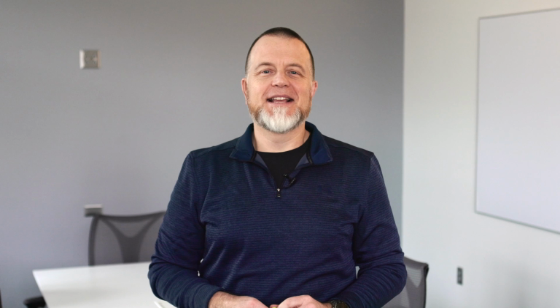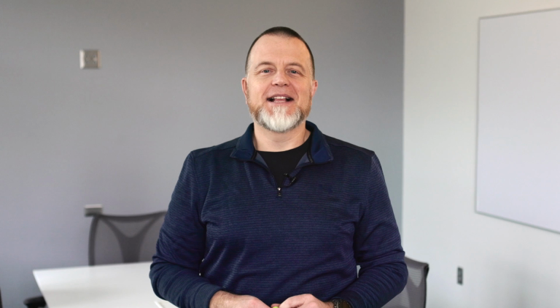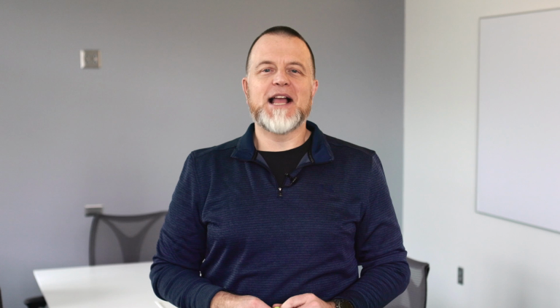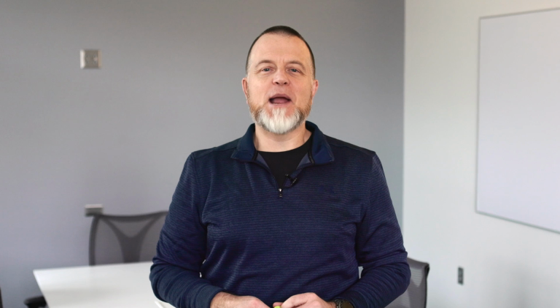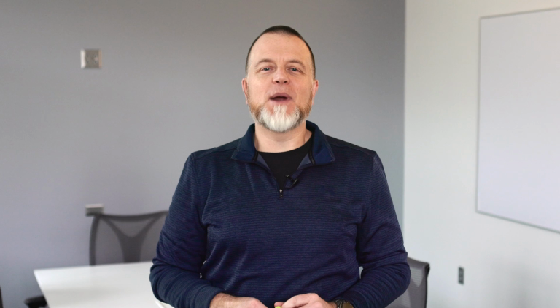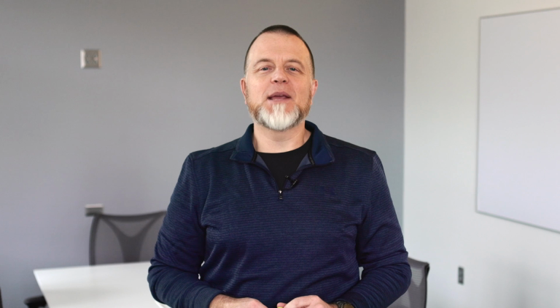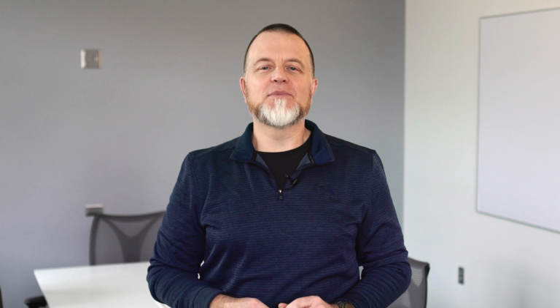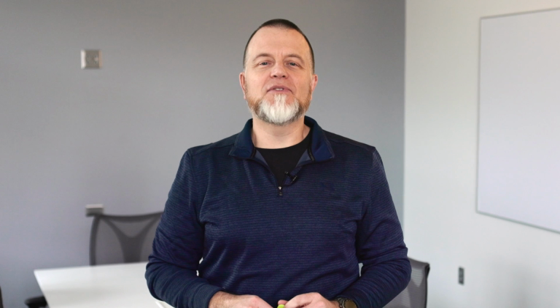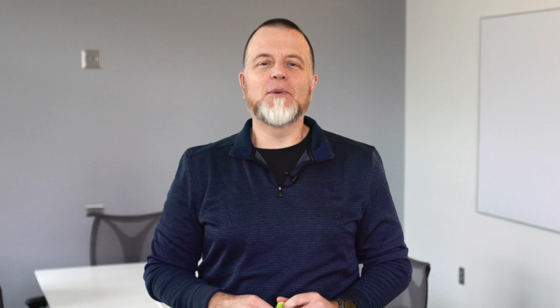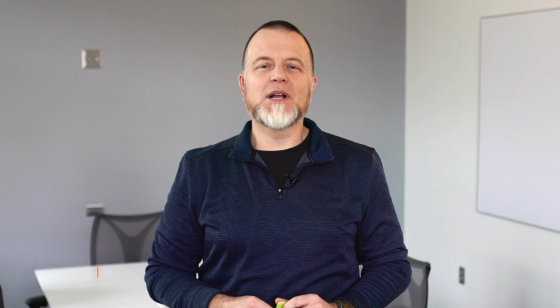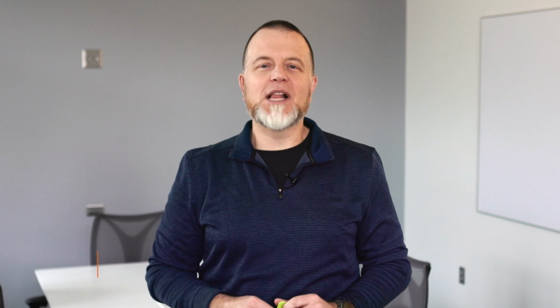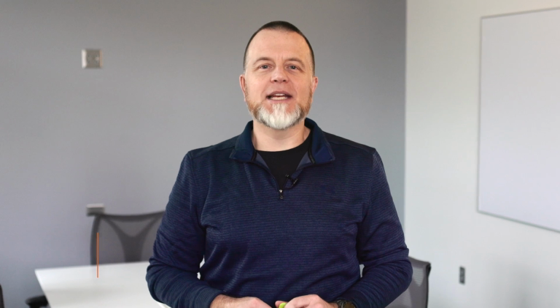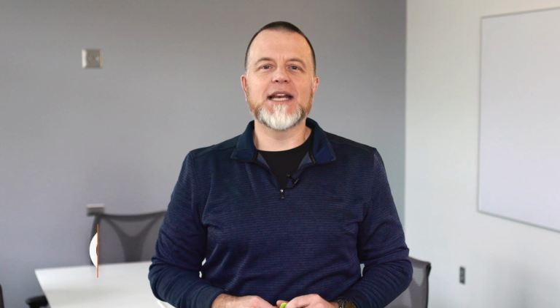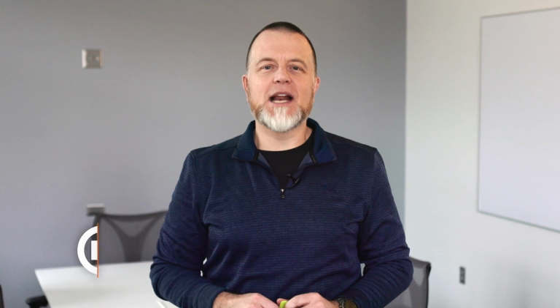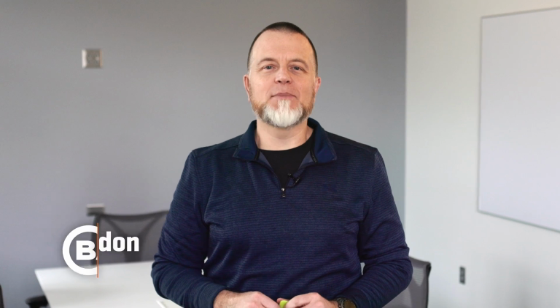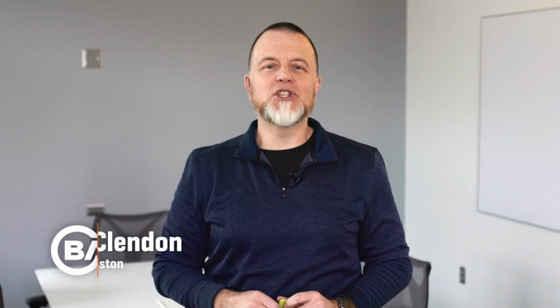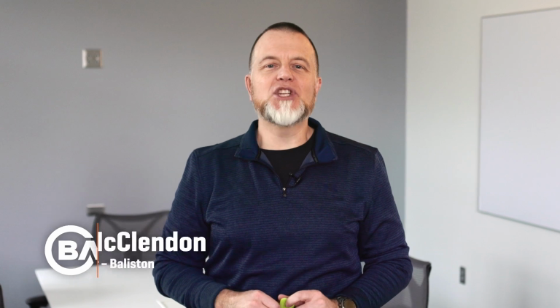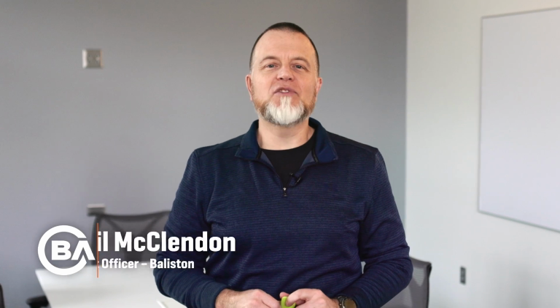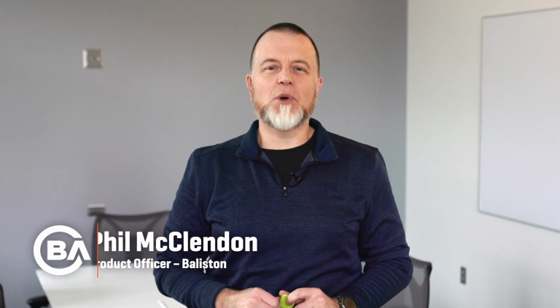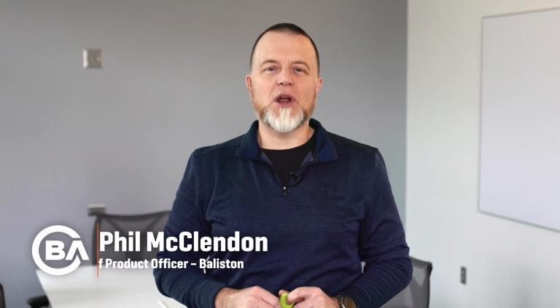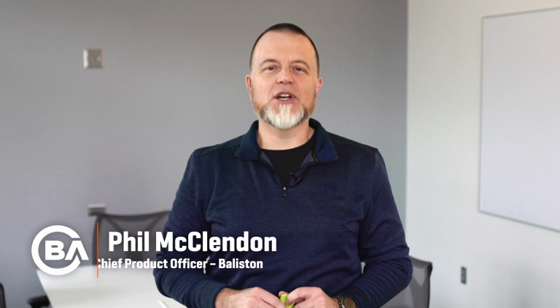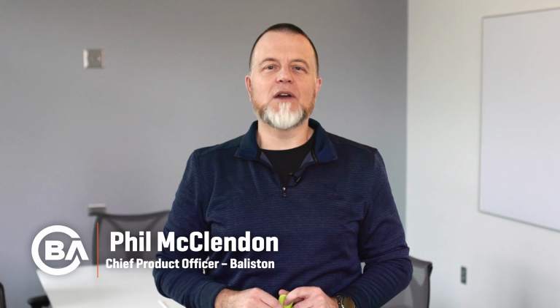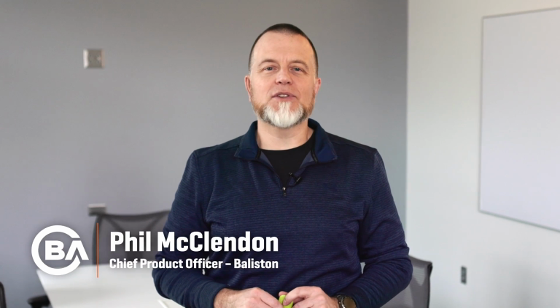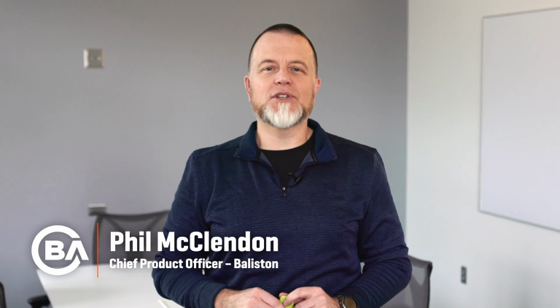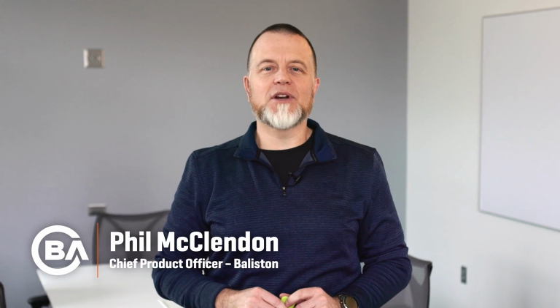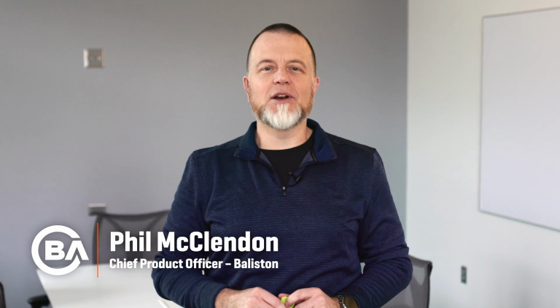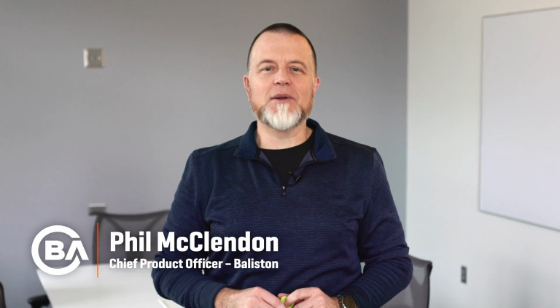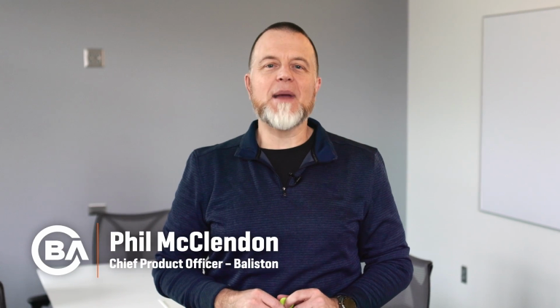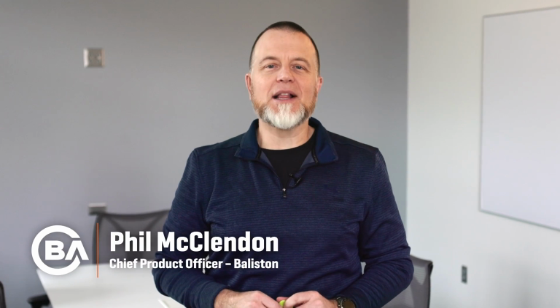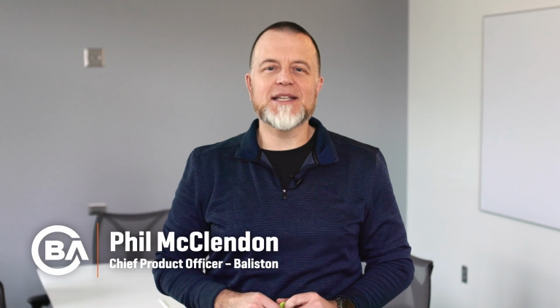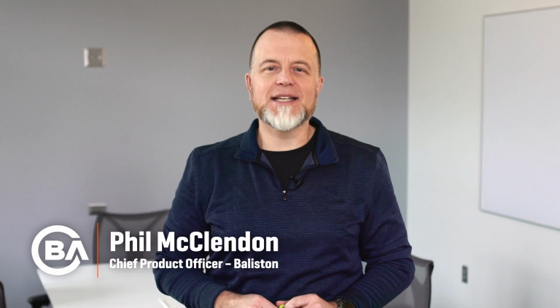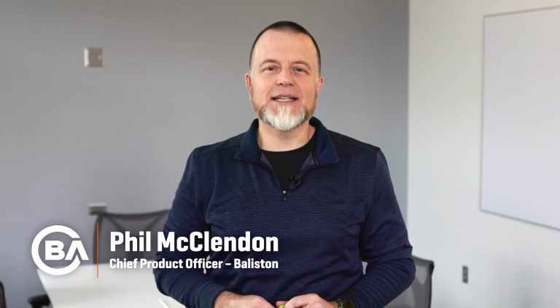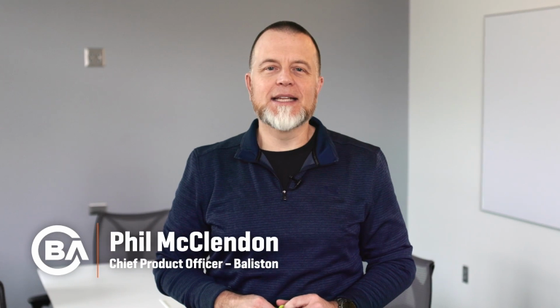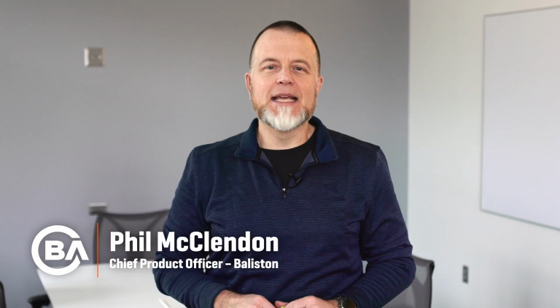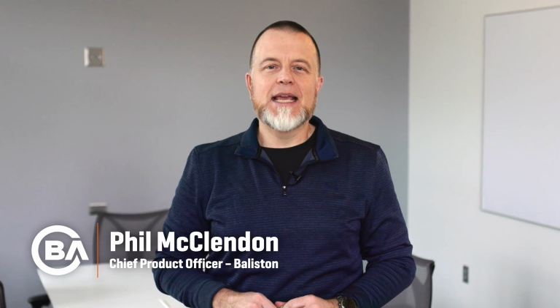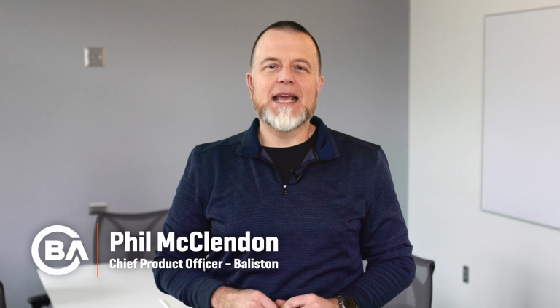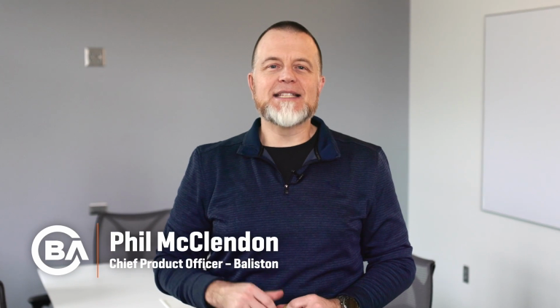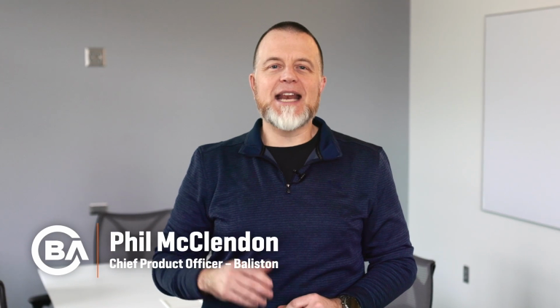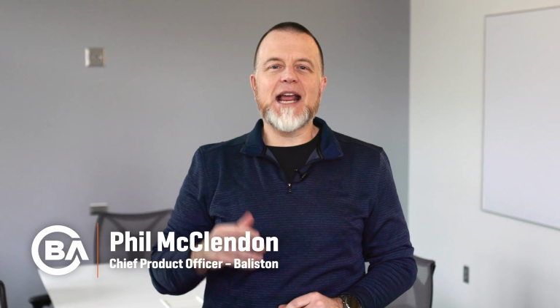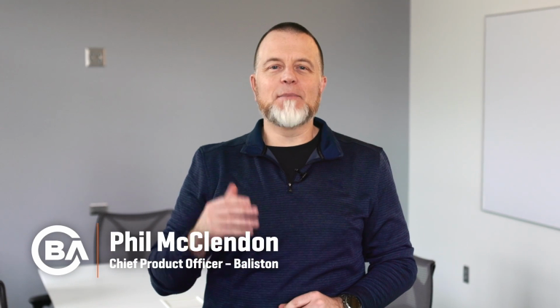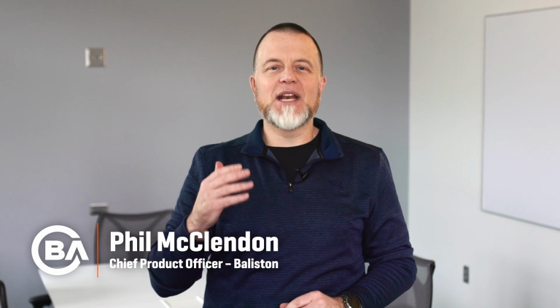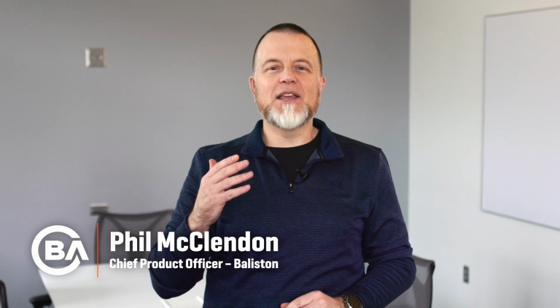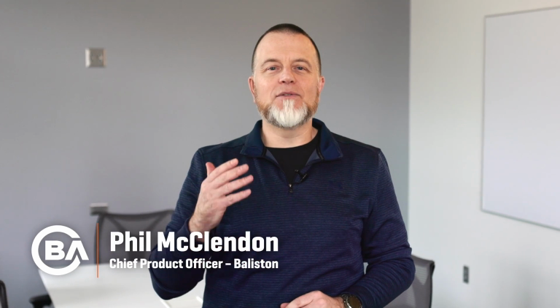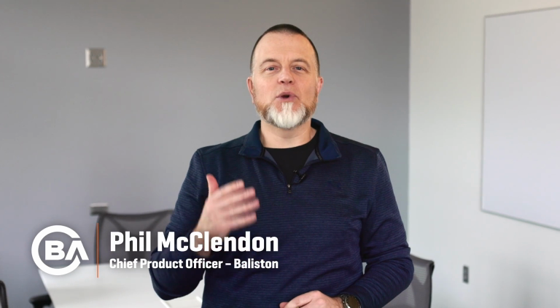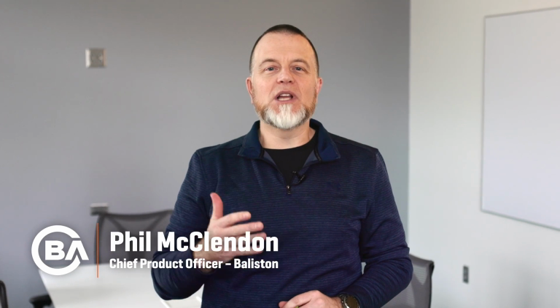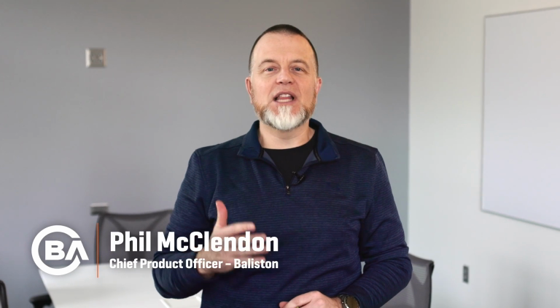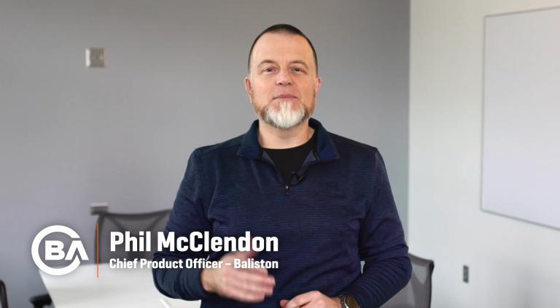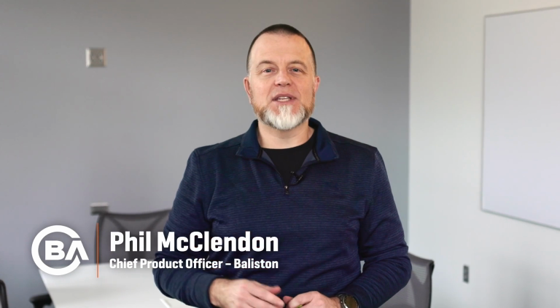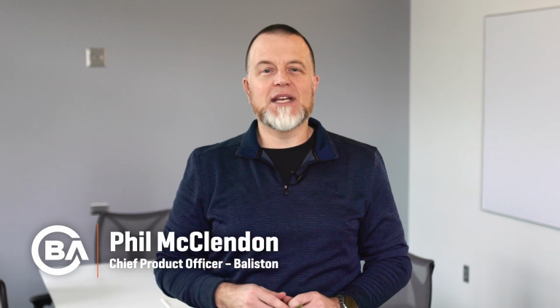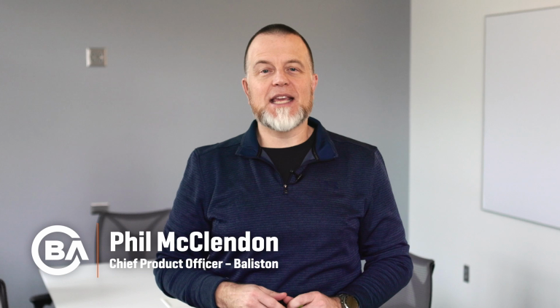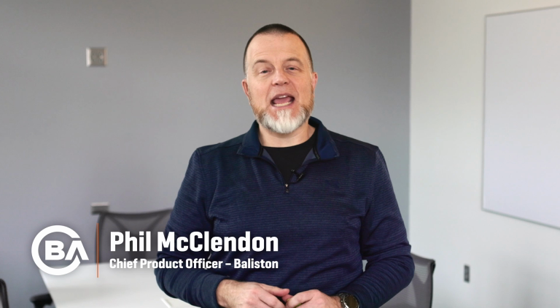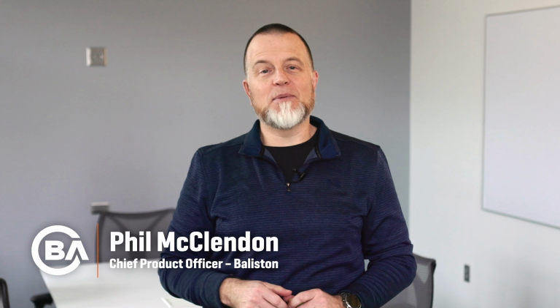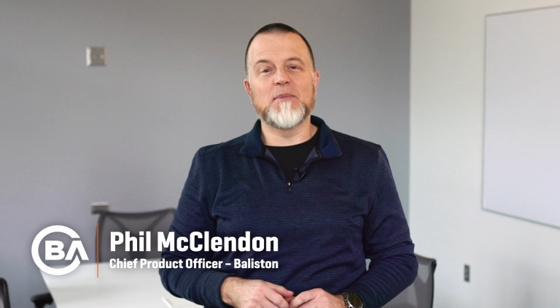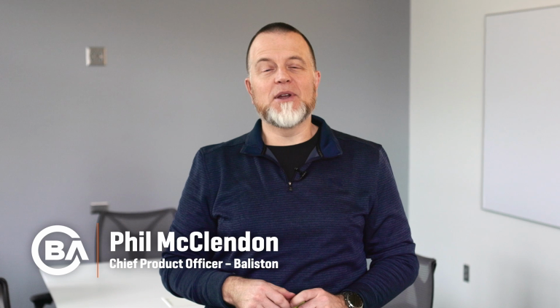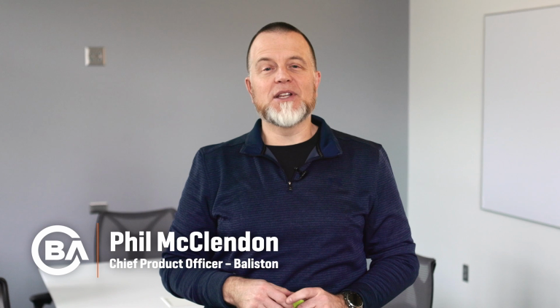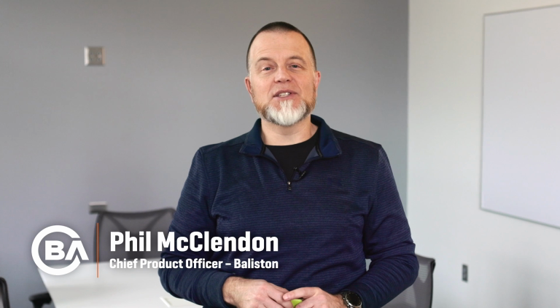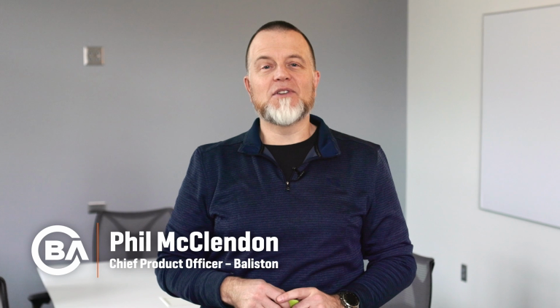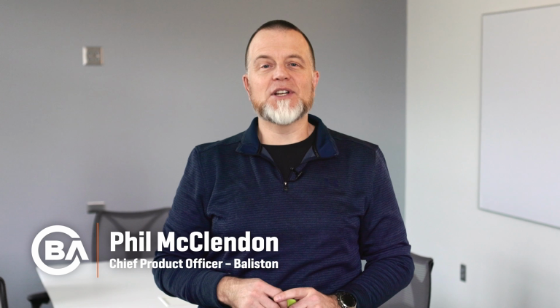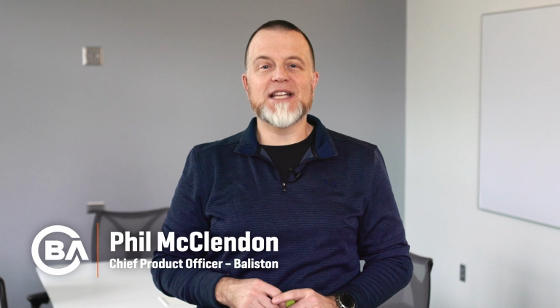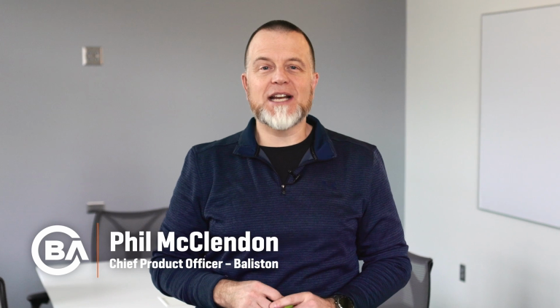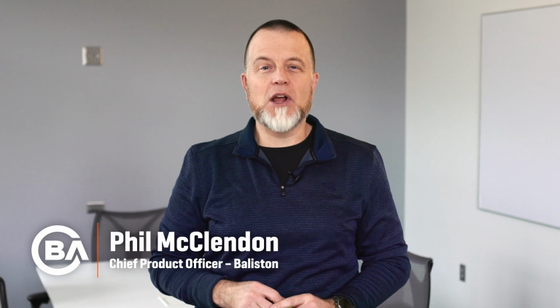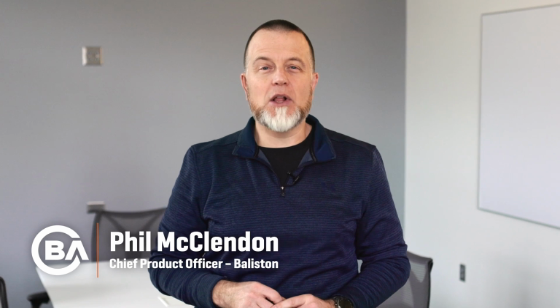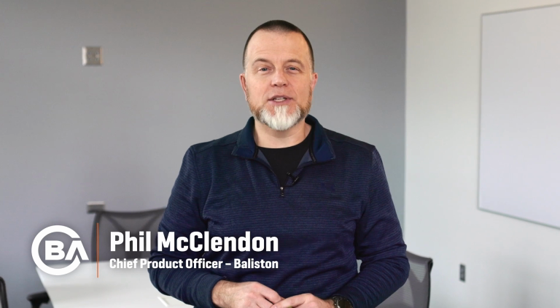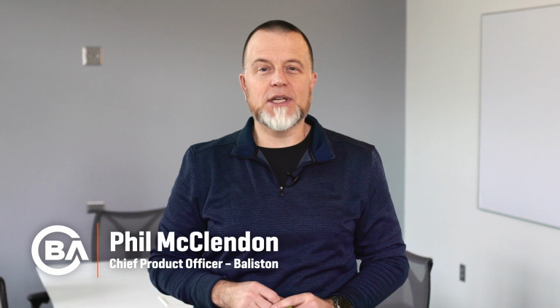Hi, my name is Phil McClendon. I'm the Chief Product Officer here at Ballaston. And today I'm going to give you a glimpse into the capabilities of our technology.